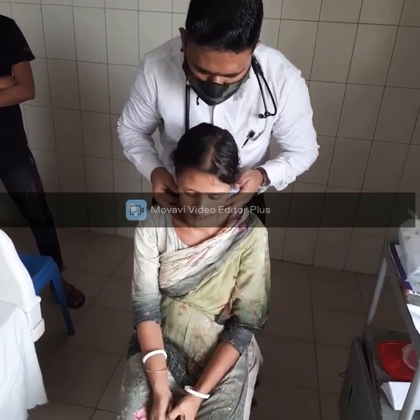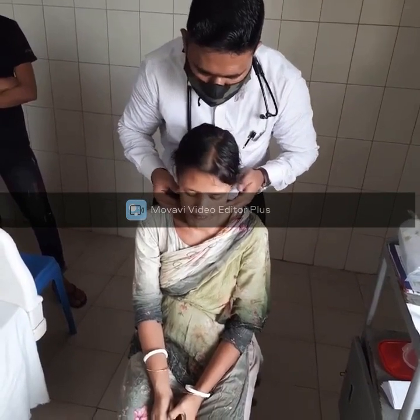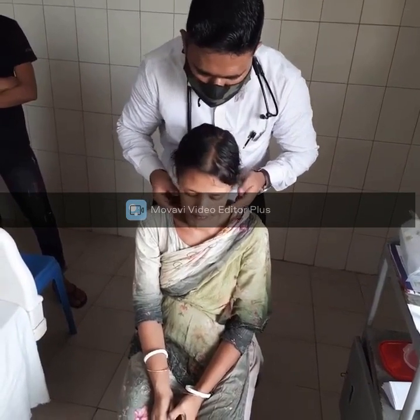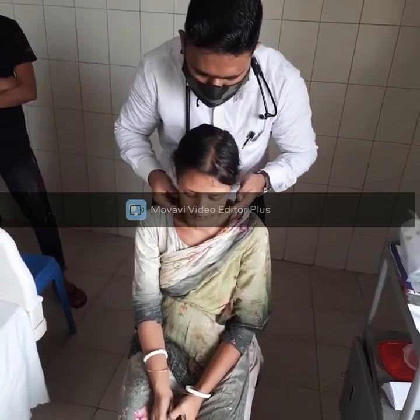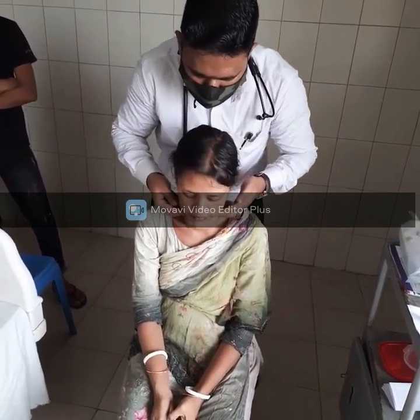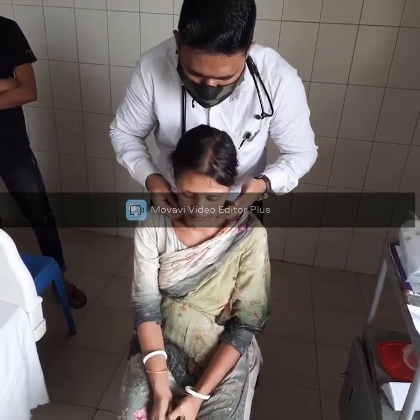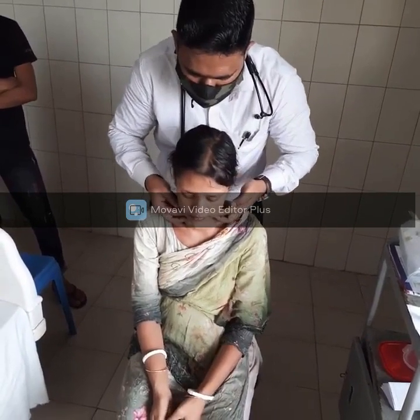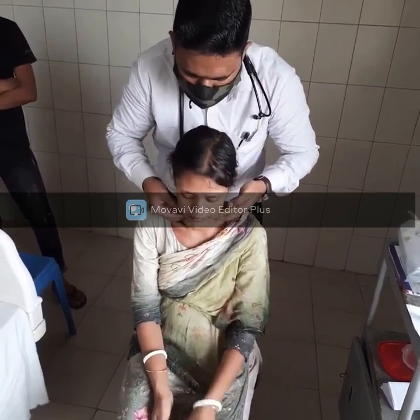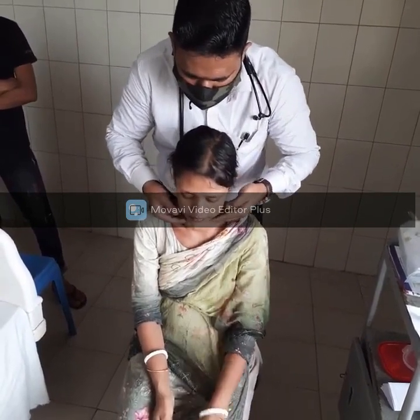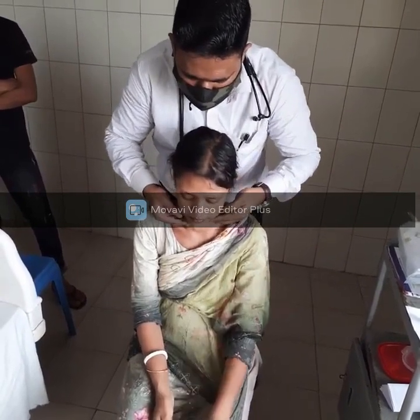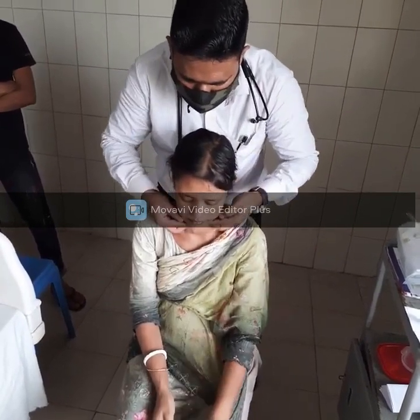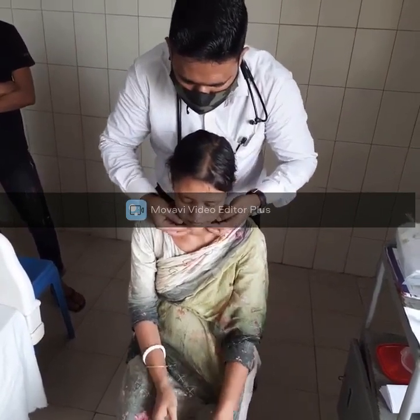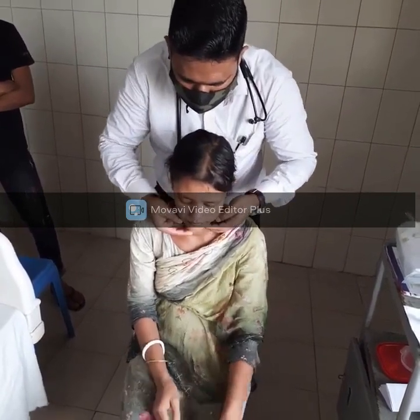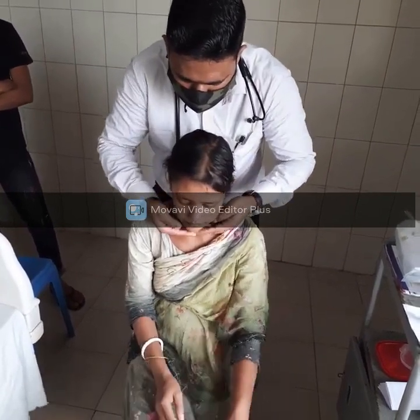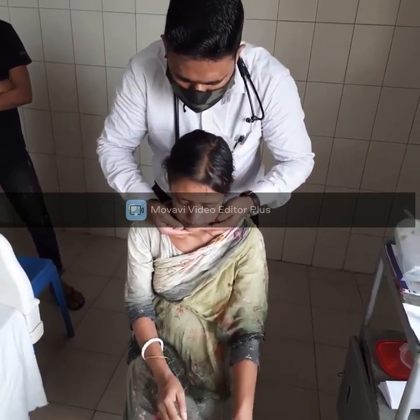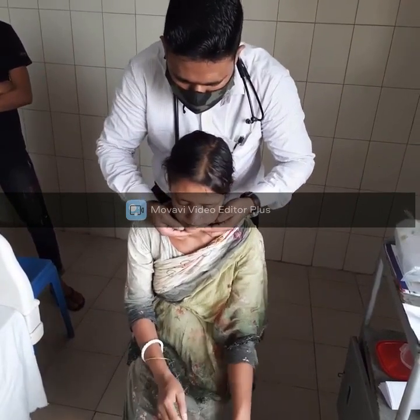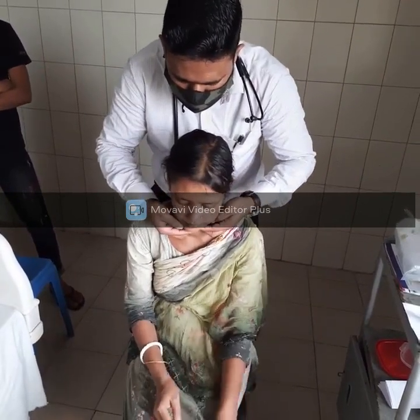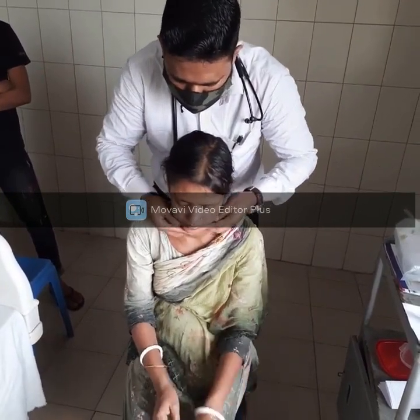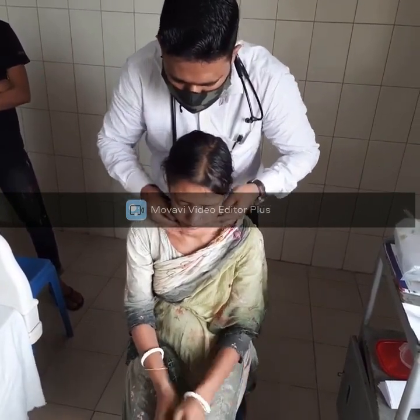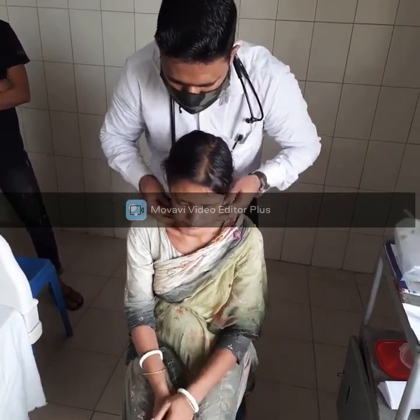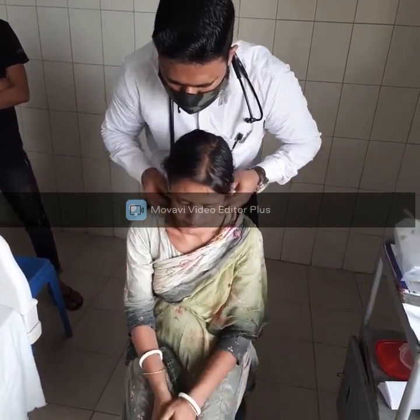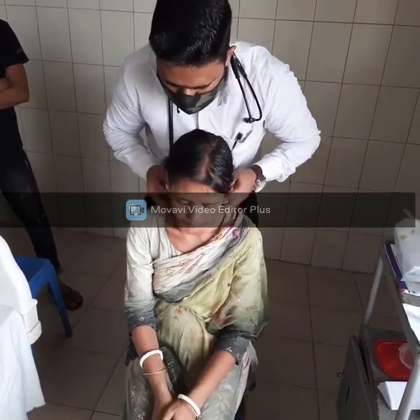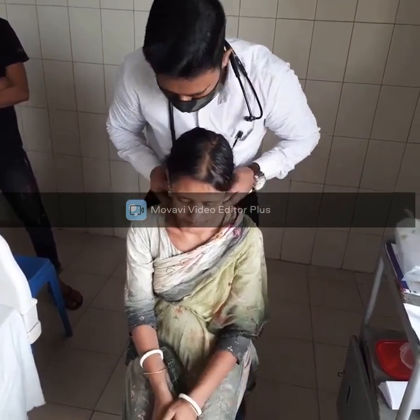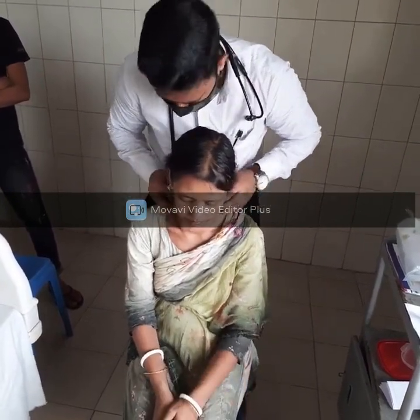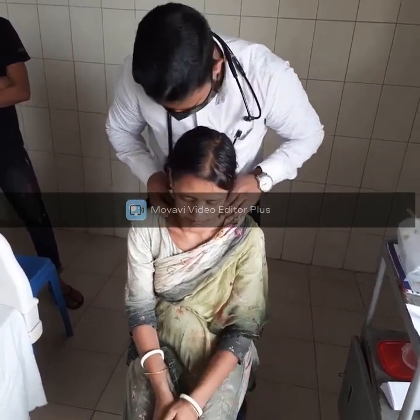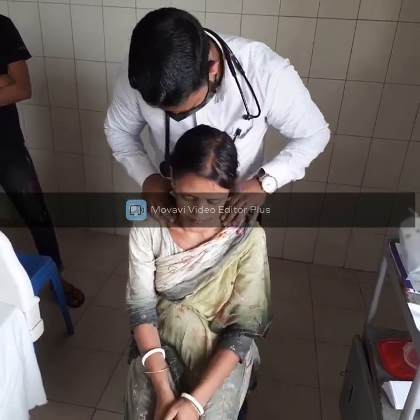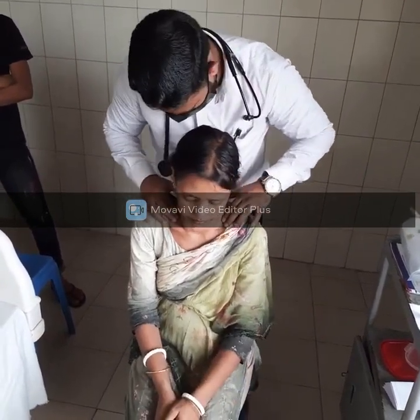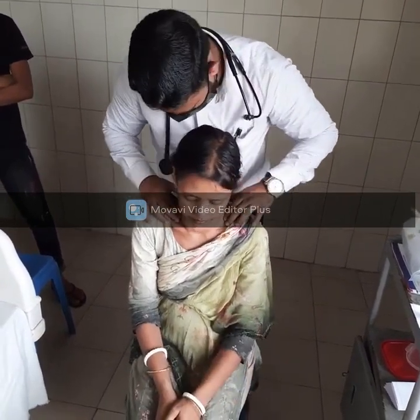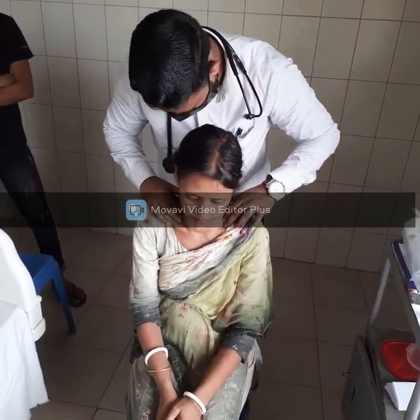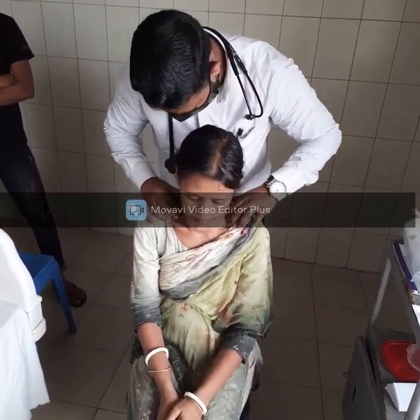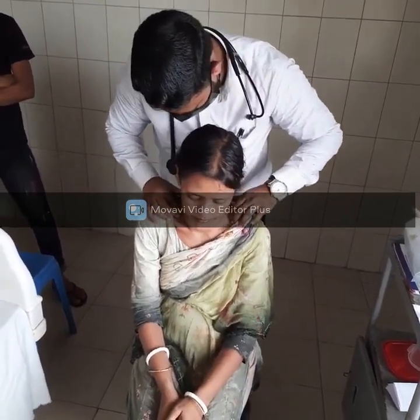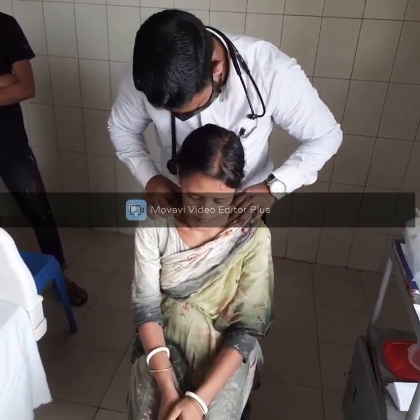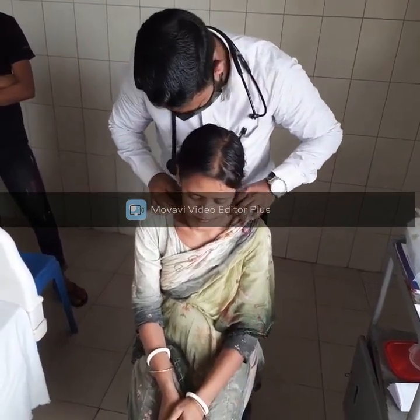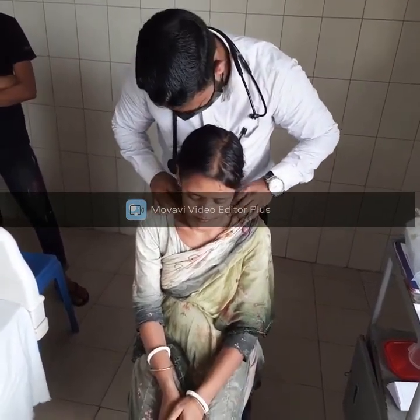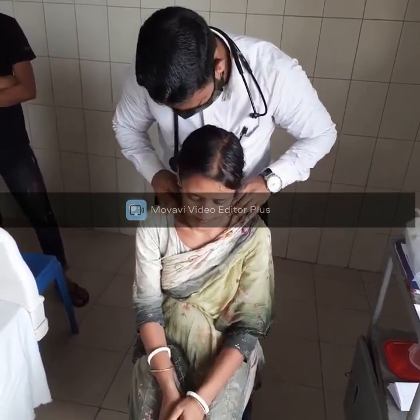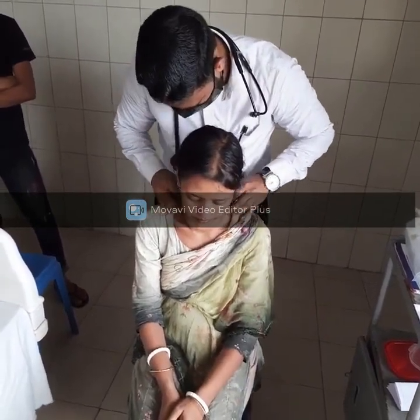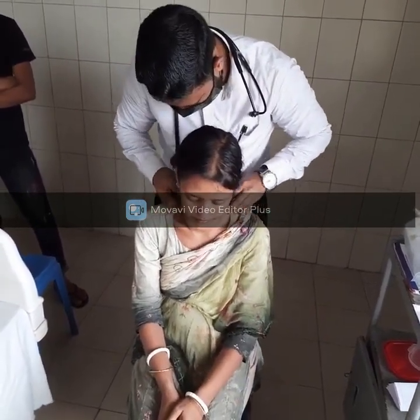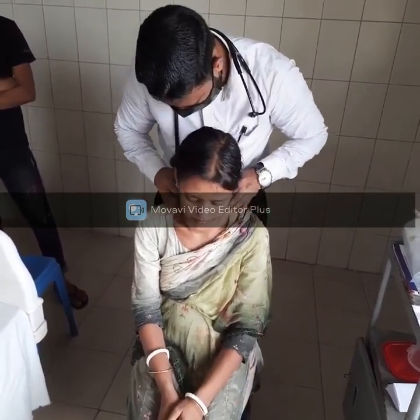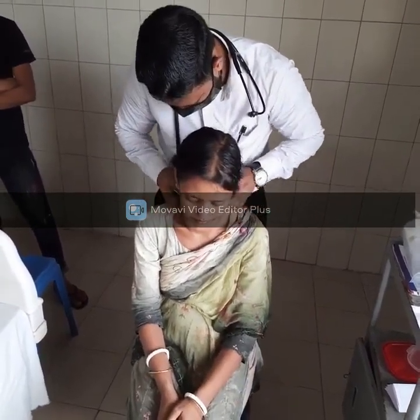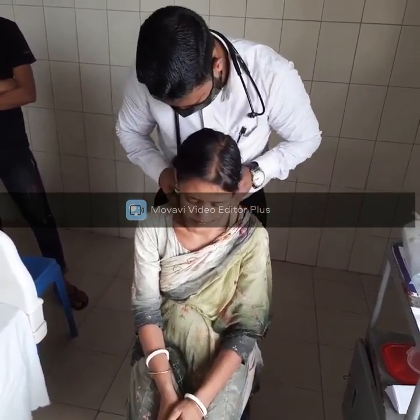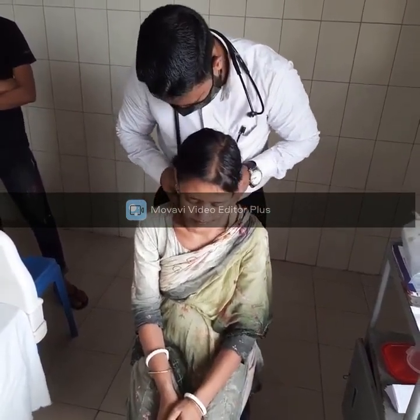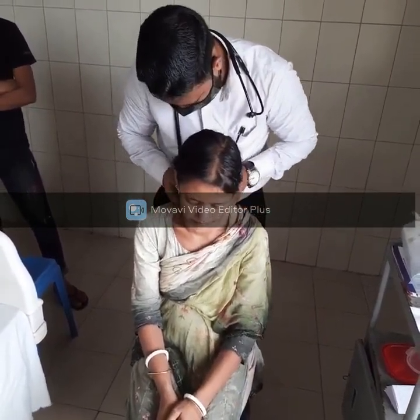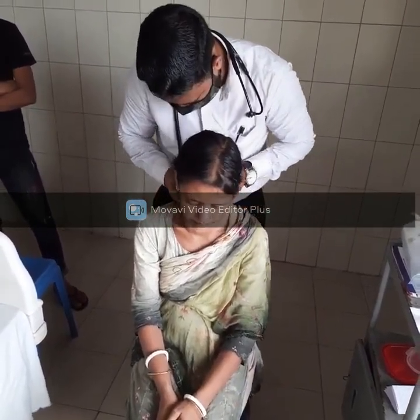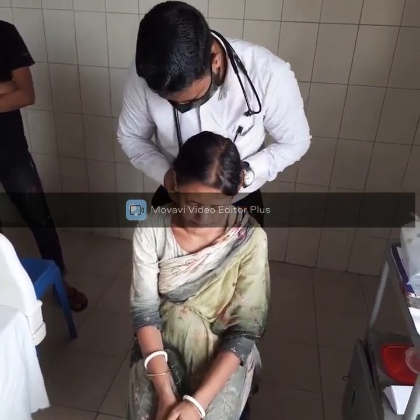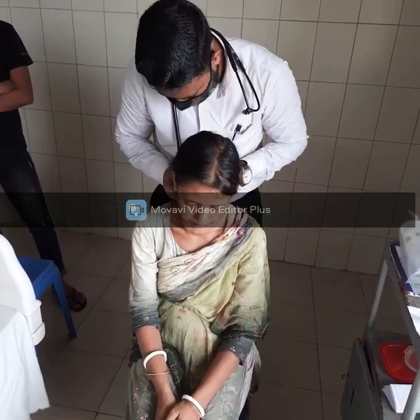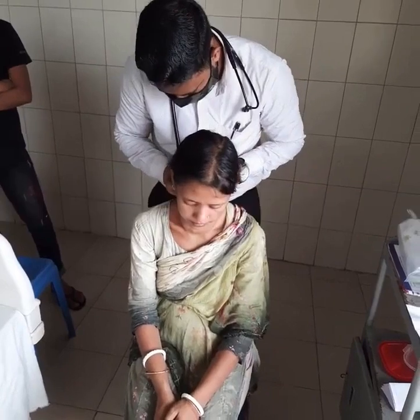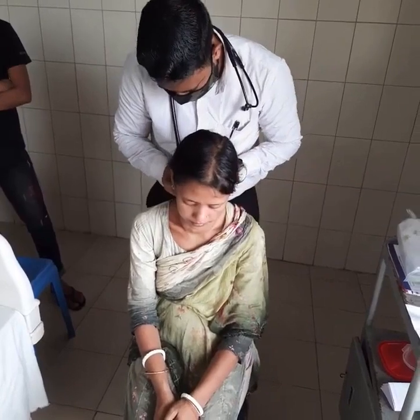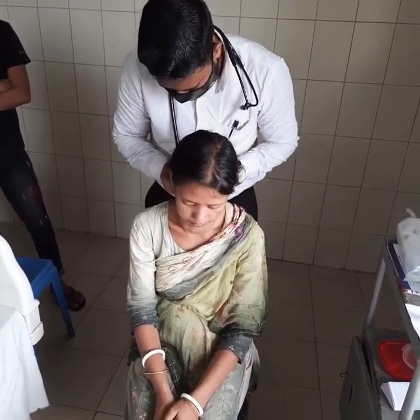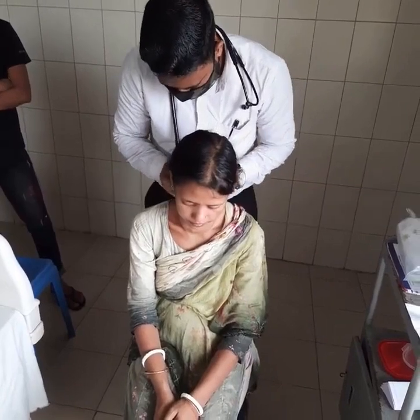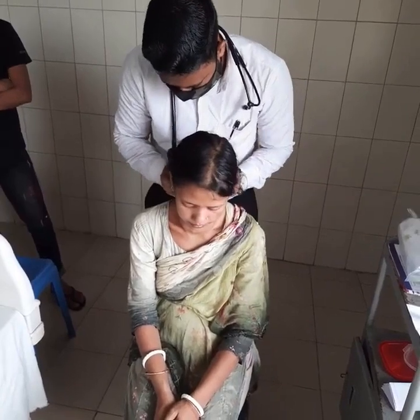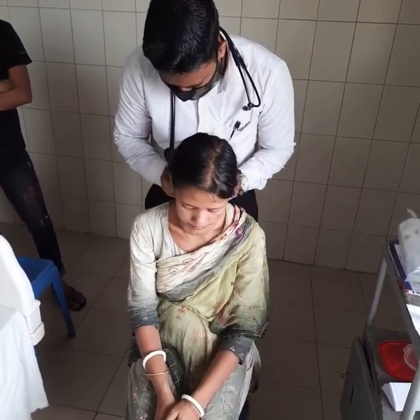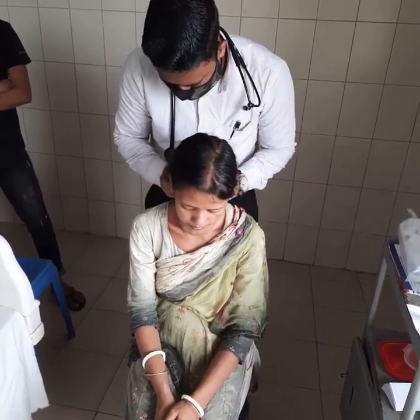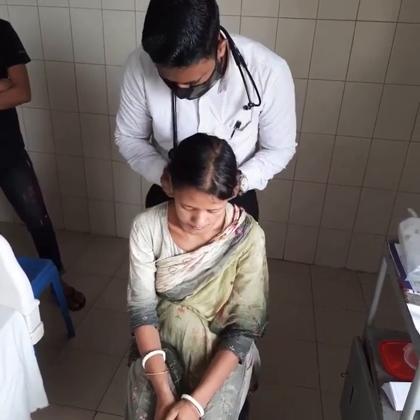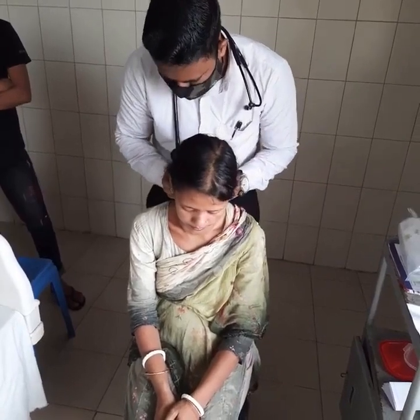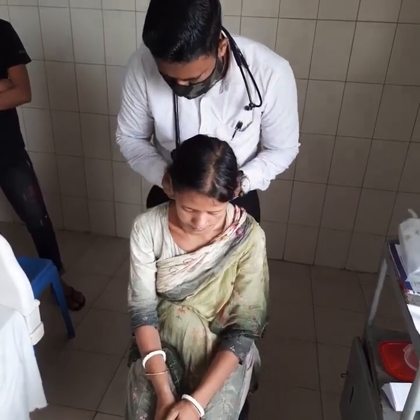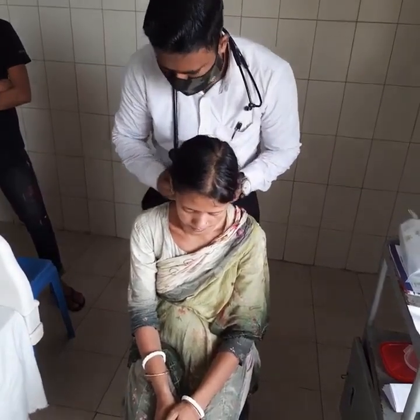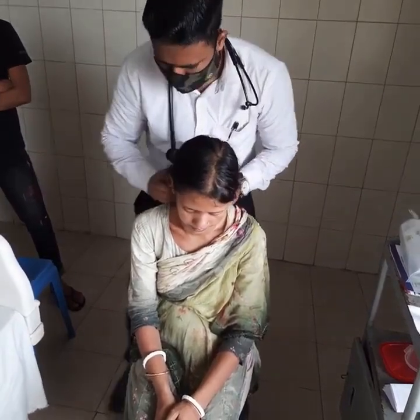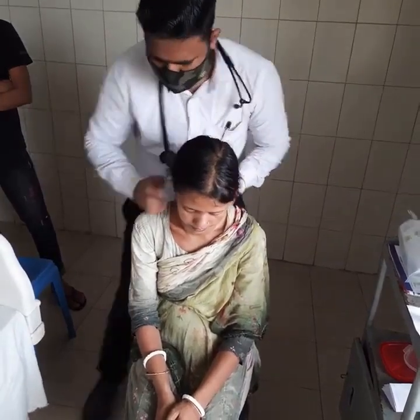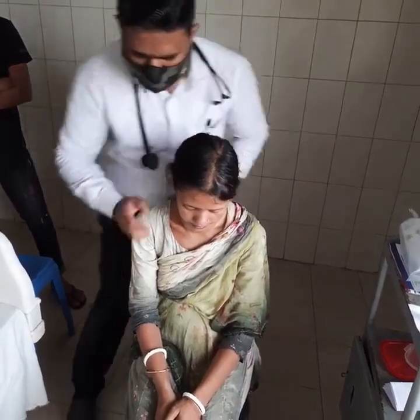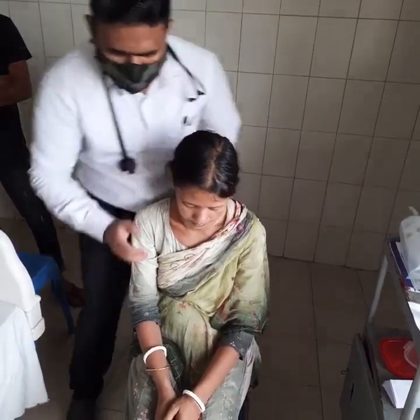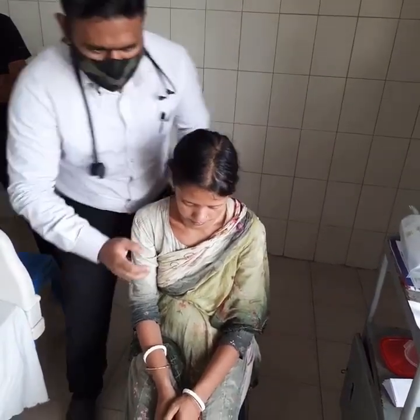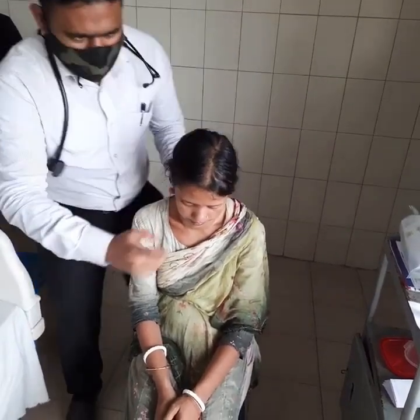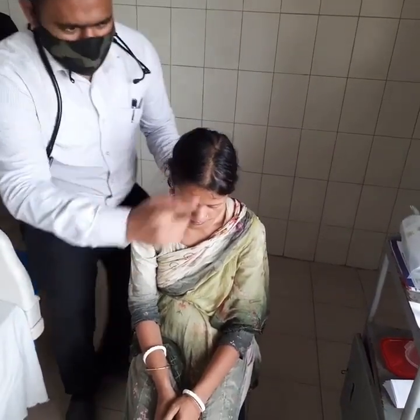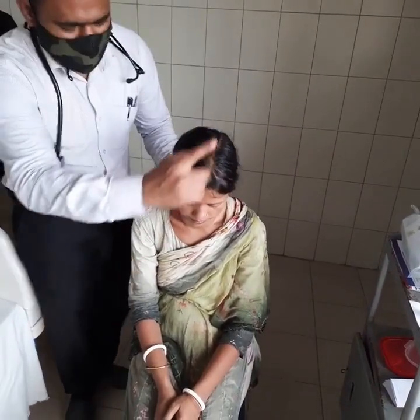Now I am going to examine the lymph nodes — both cancer-related and general lymph nodes. I am going to check the posterior chain and anterior chain.